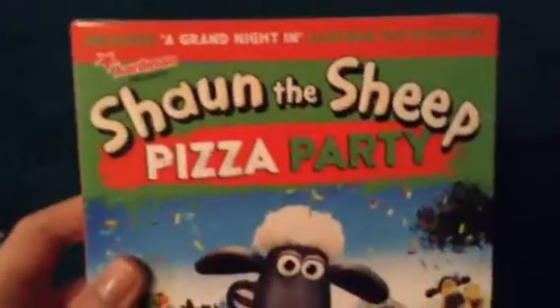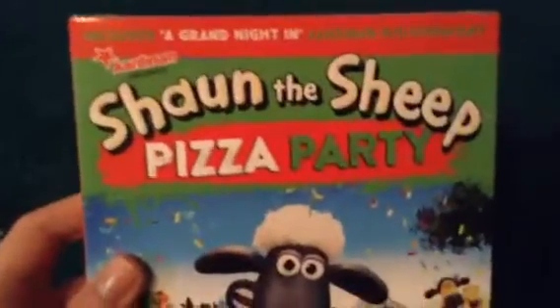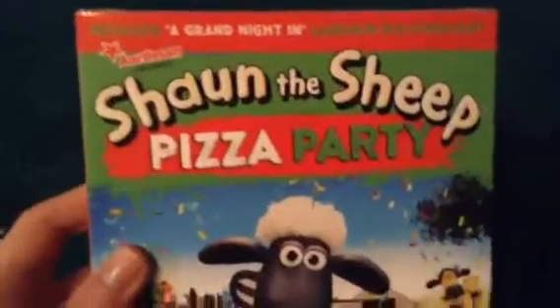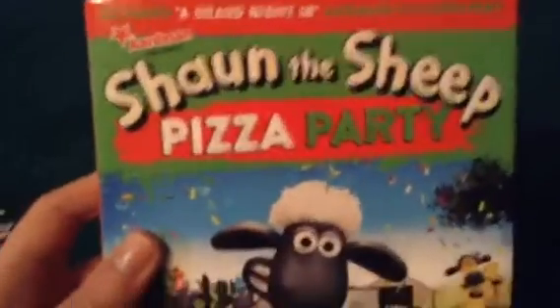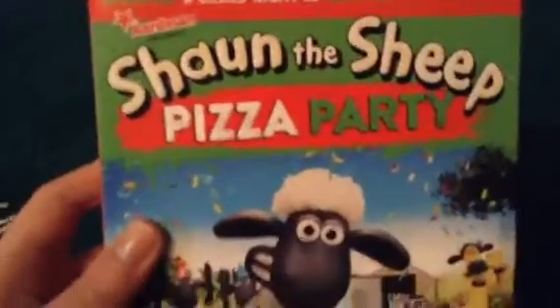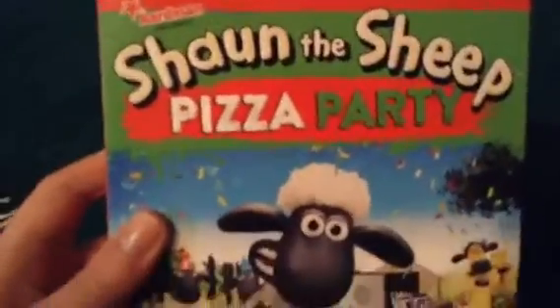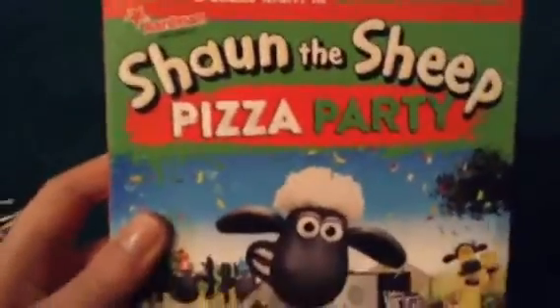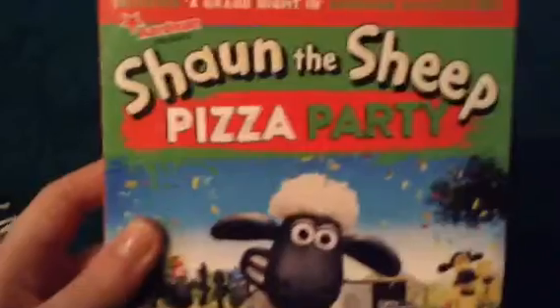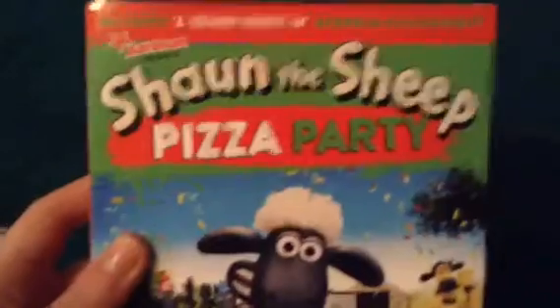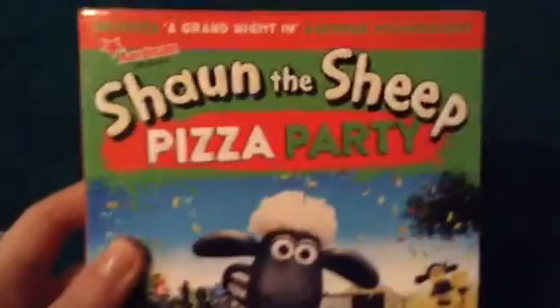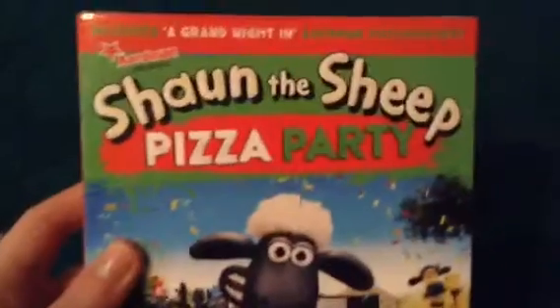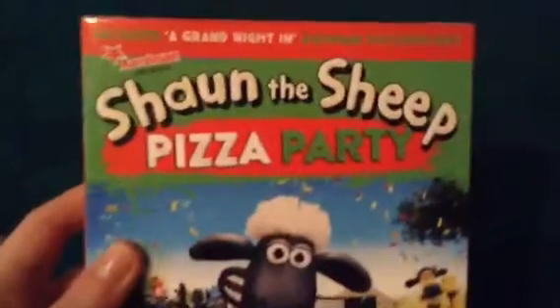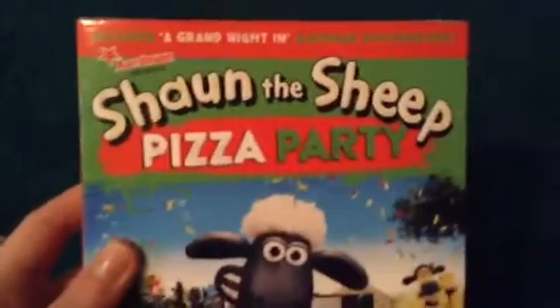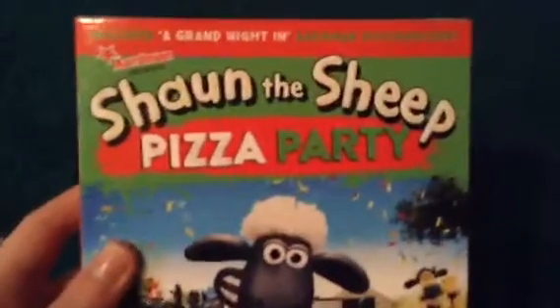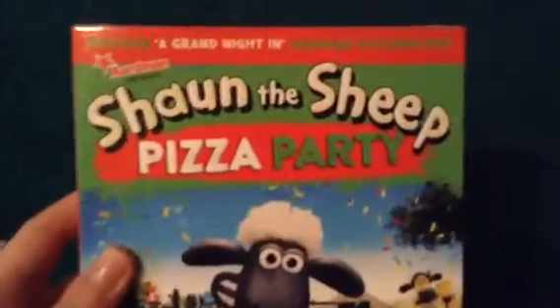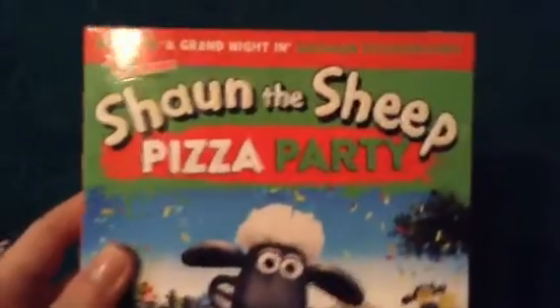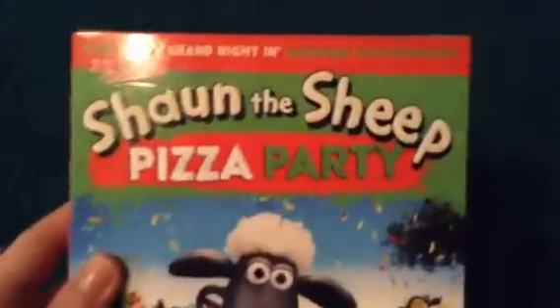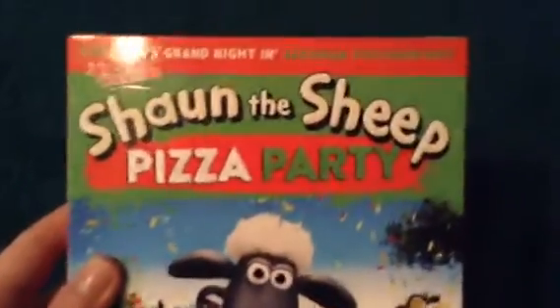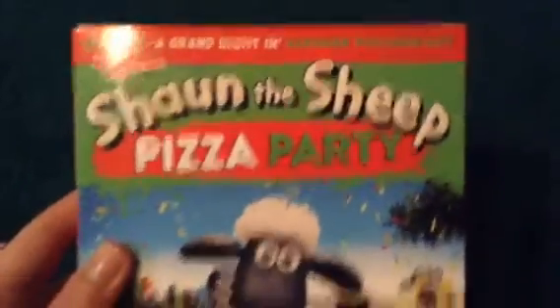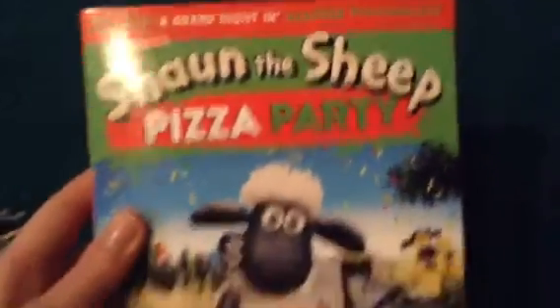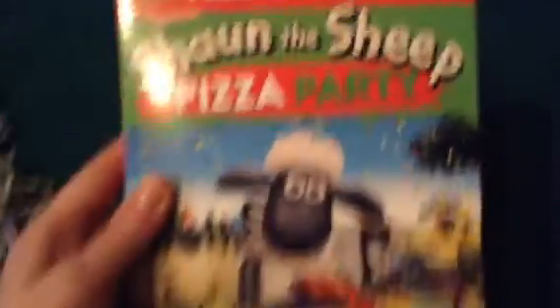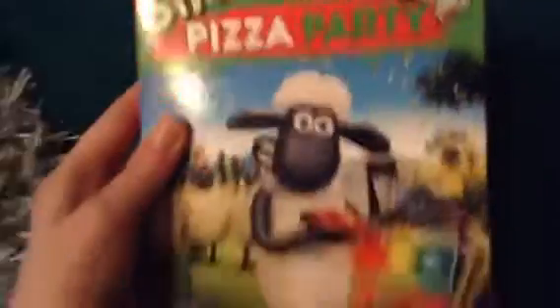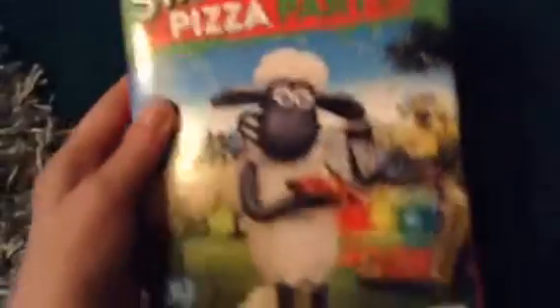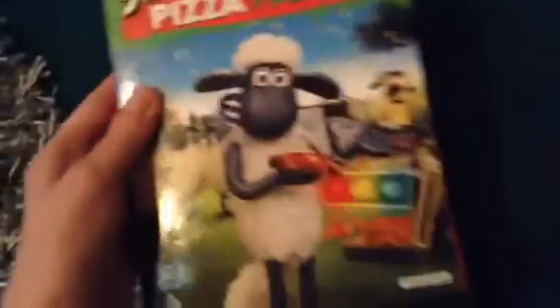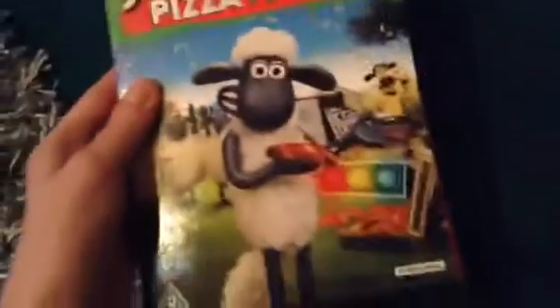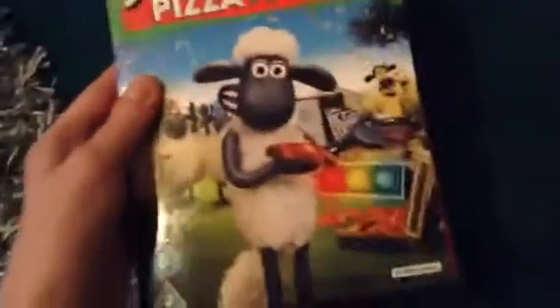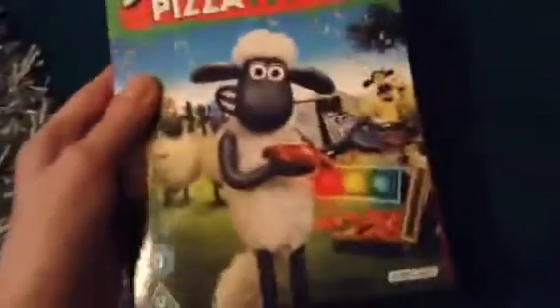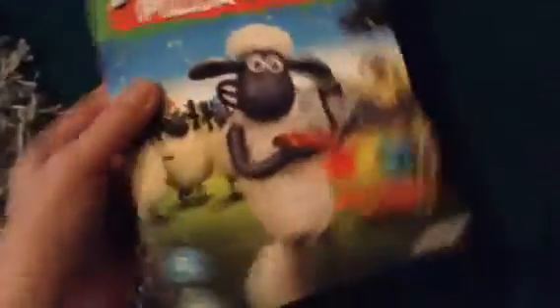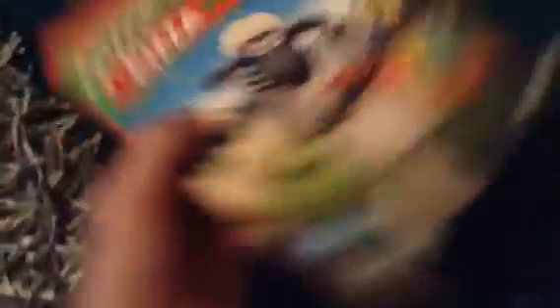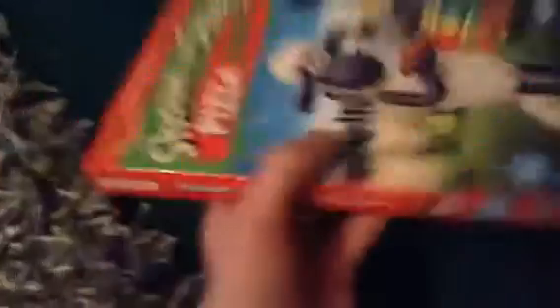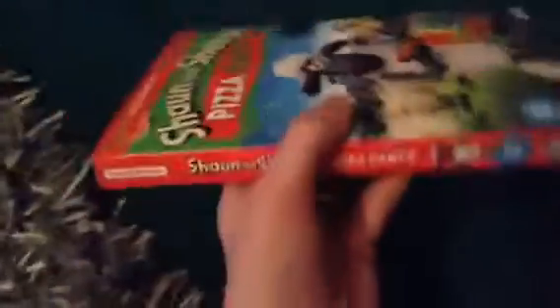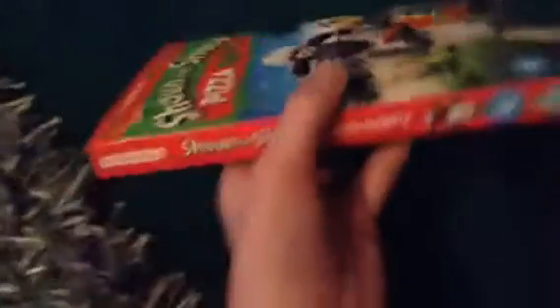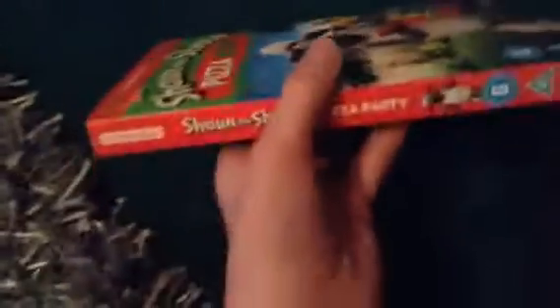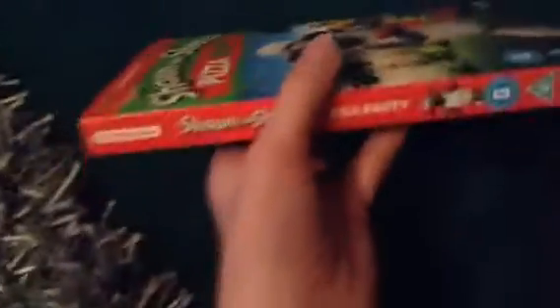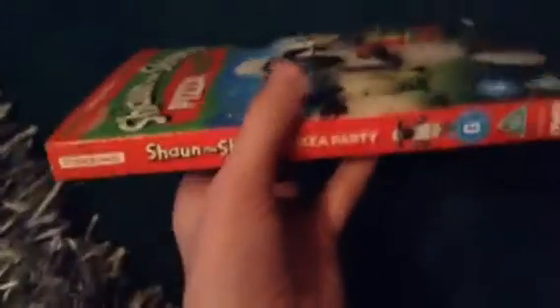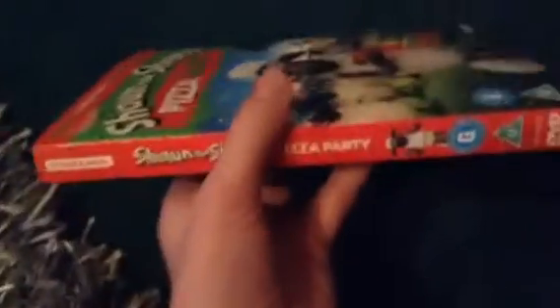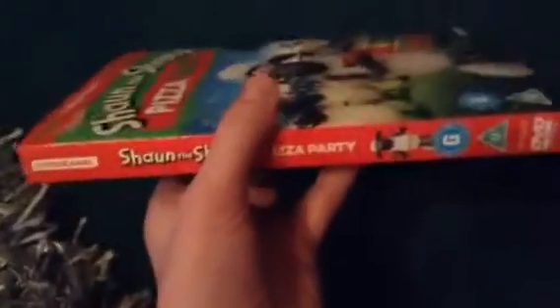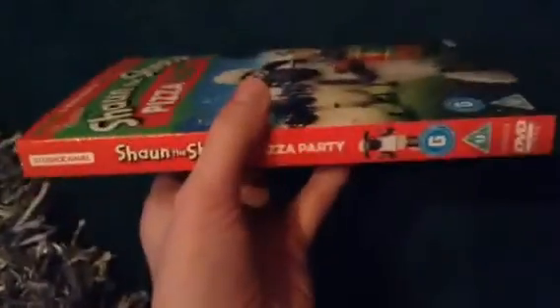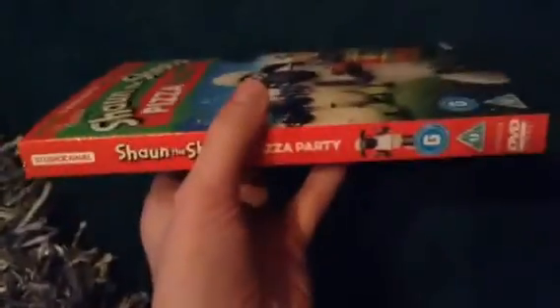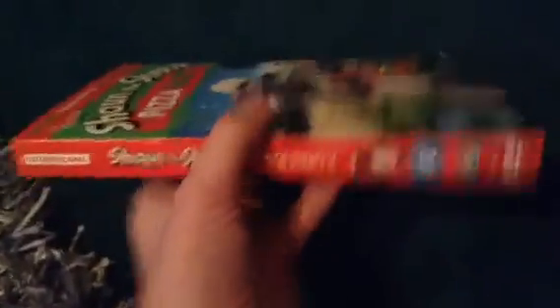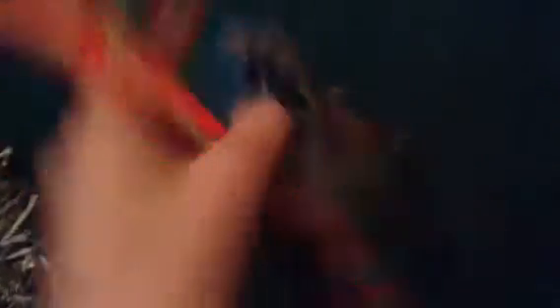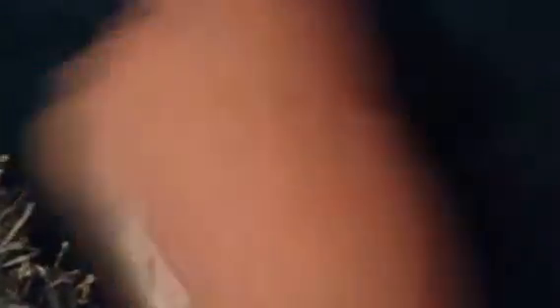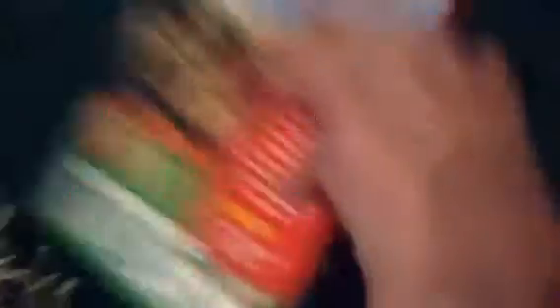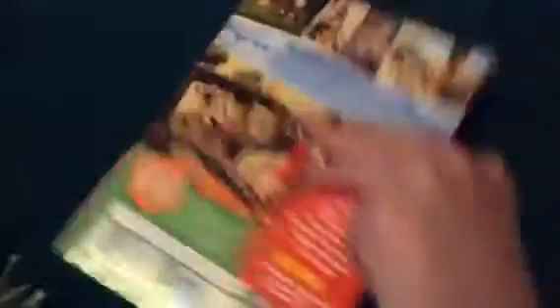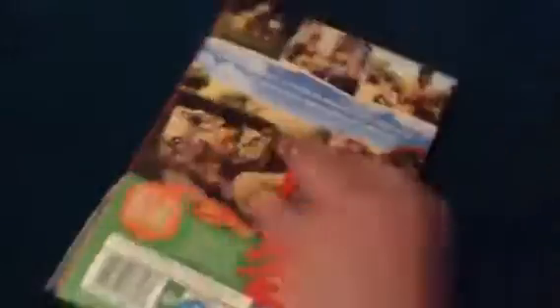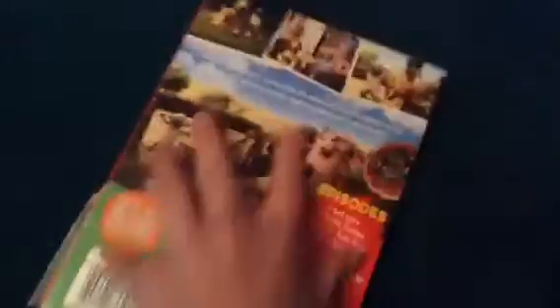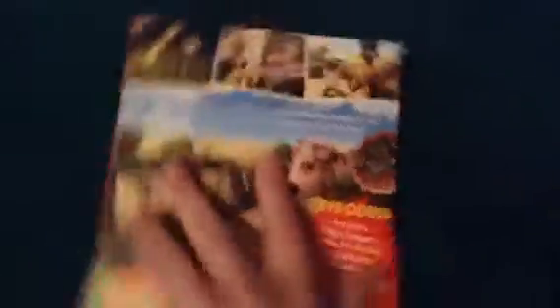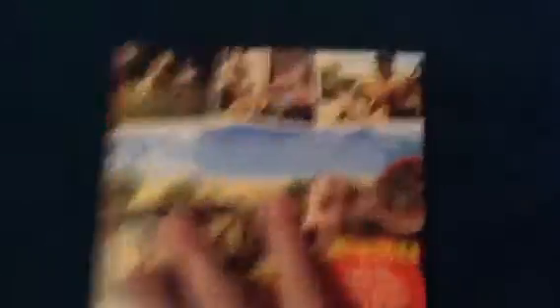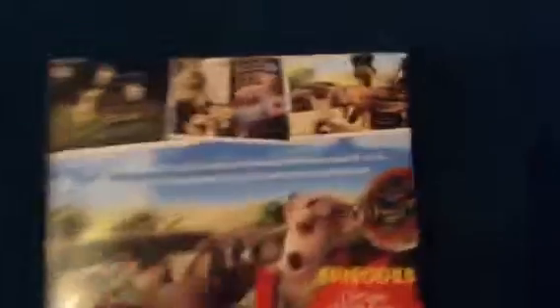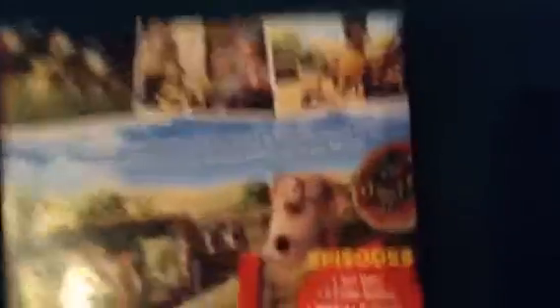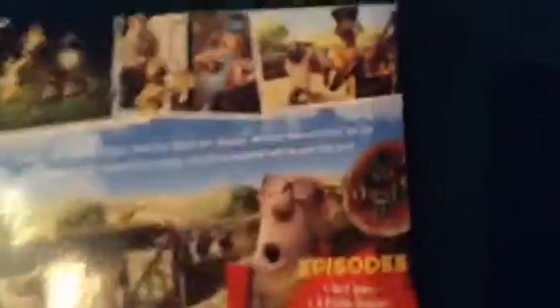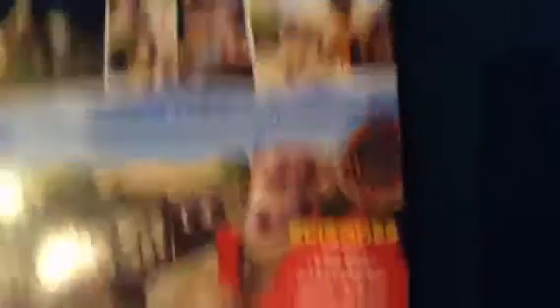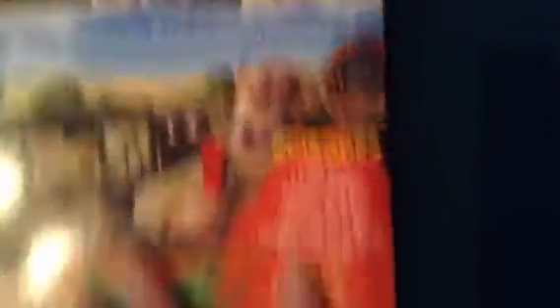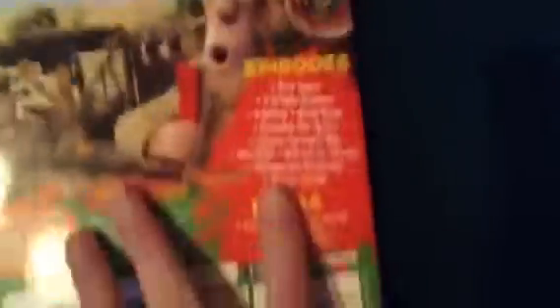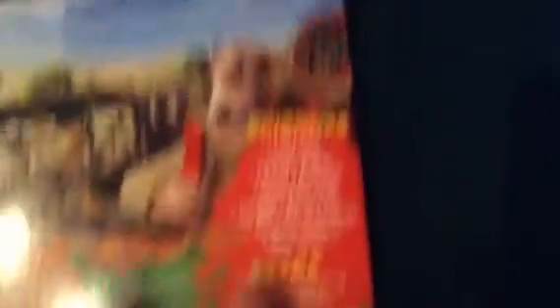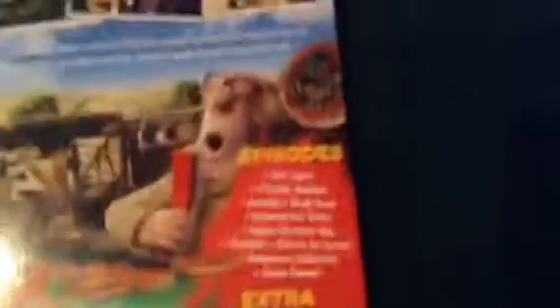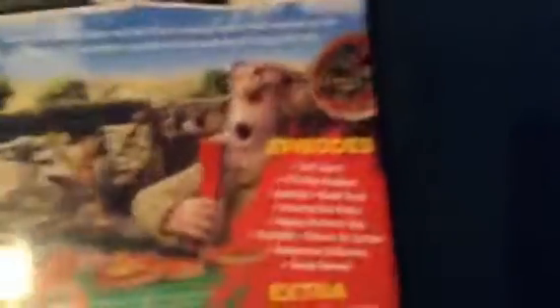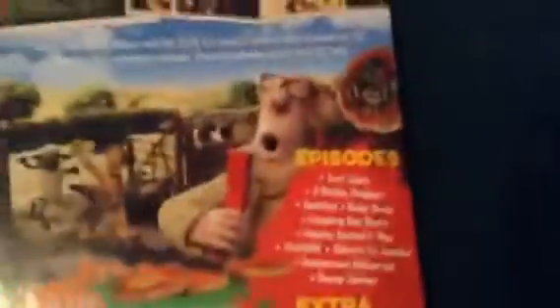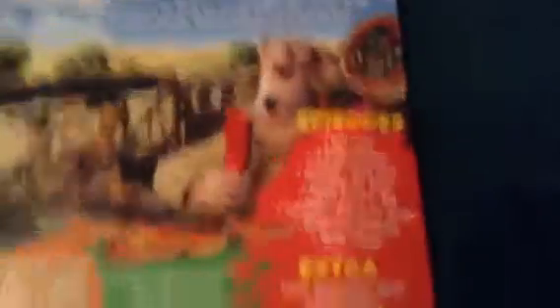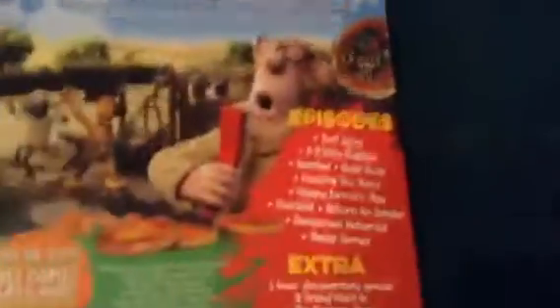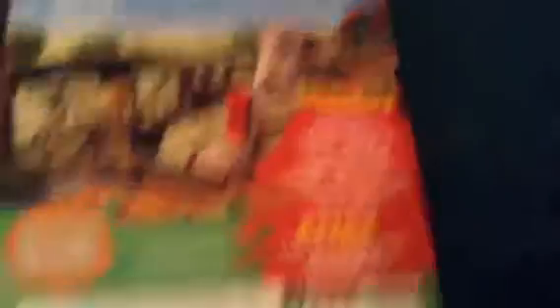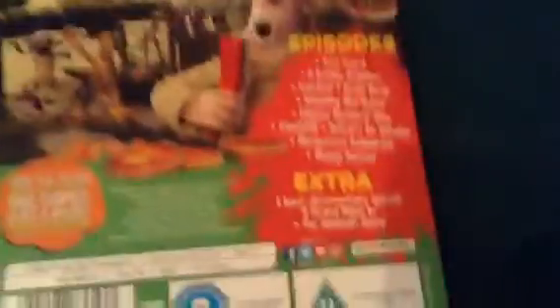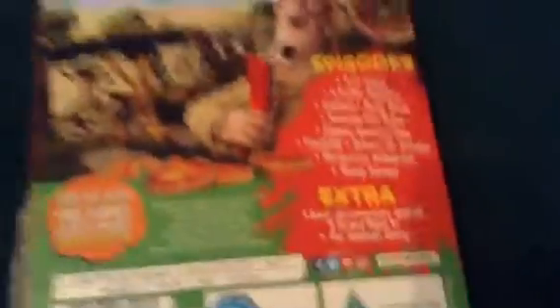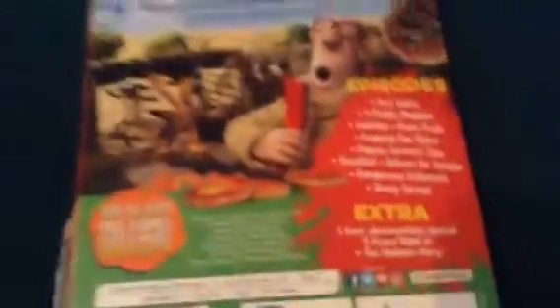It includes a great Aardman documentary. Here's the spine on the back and it also comes with a nice clip cover.